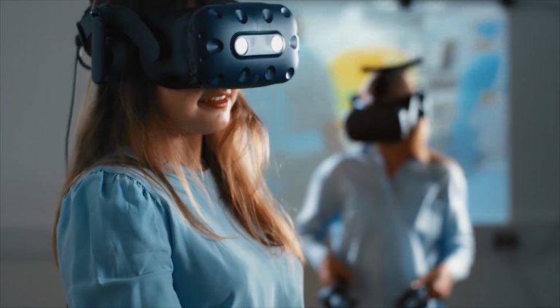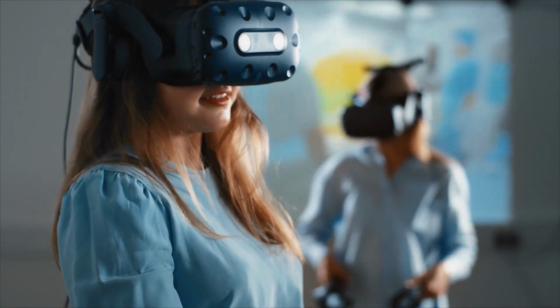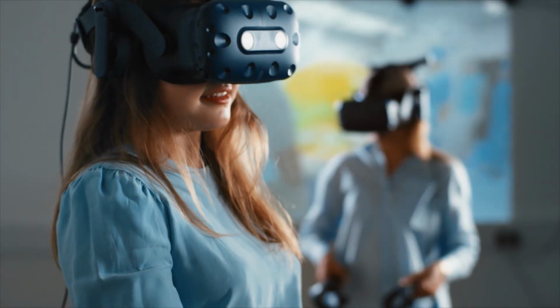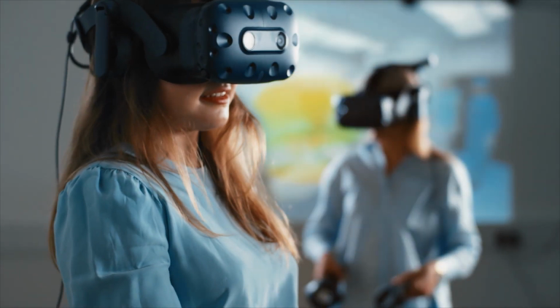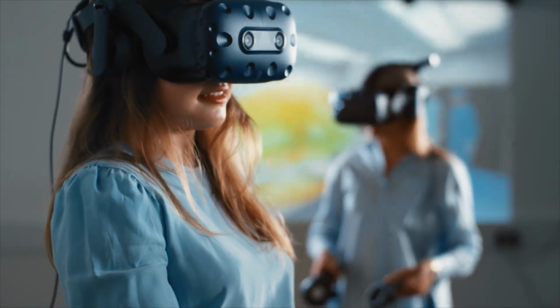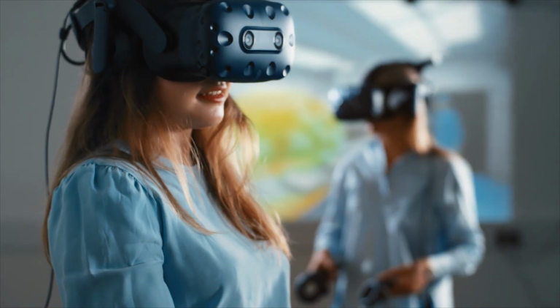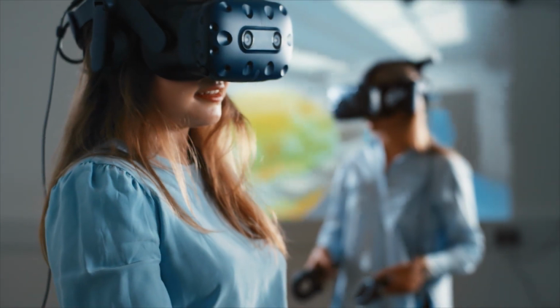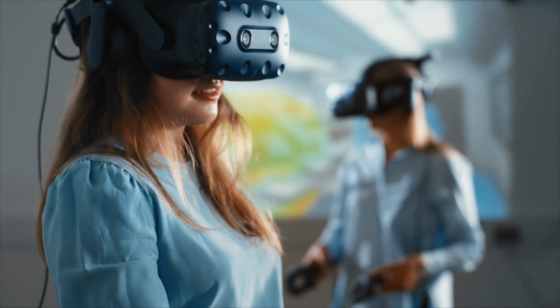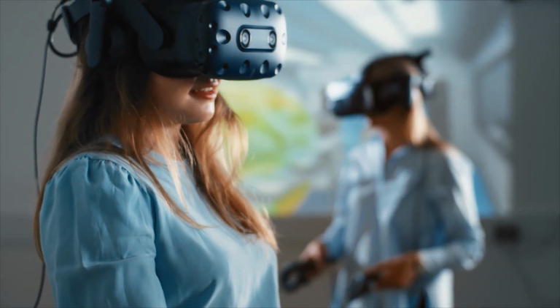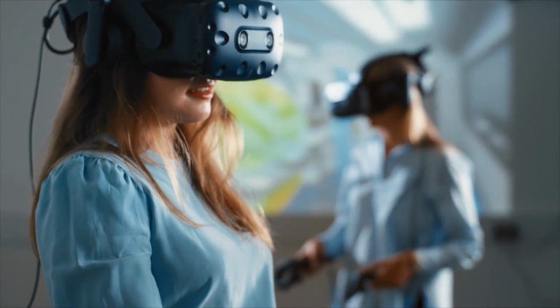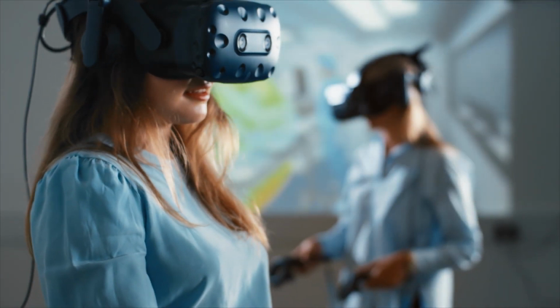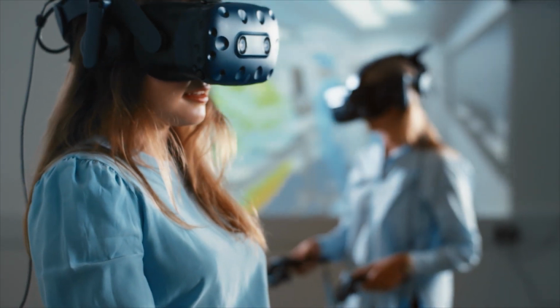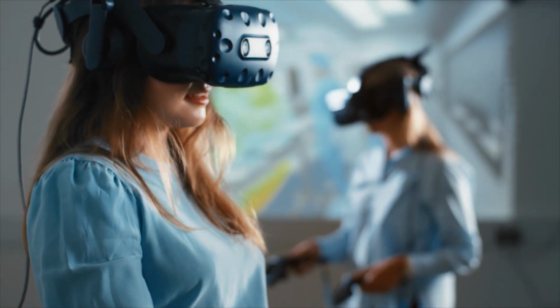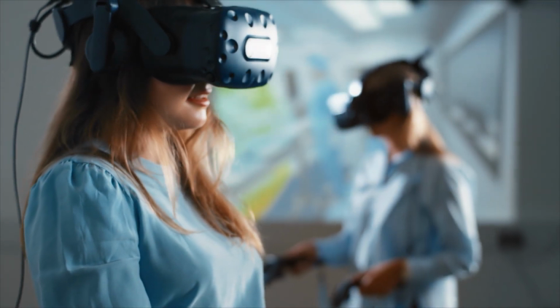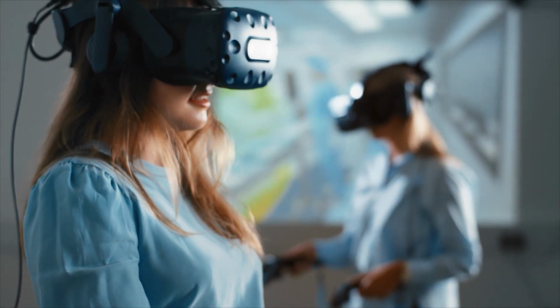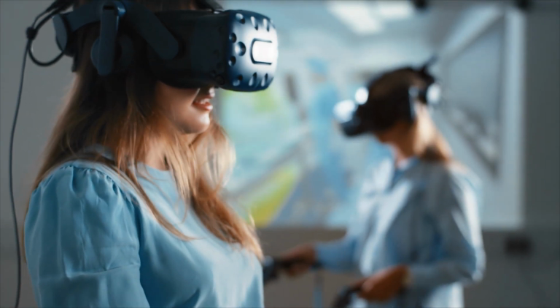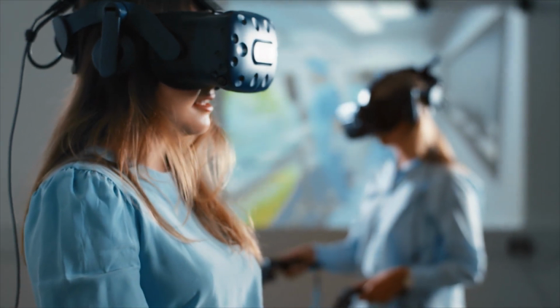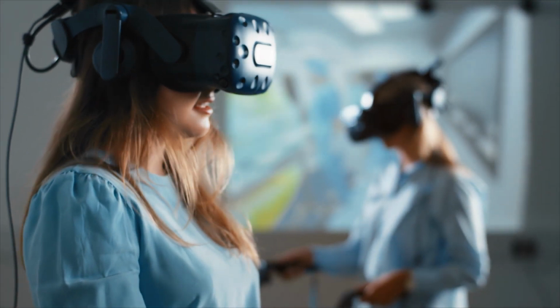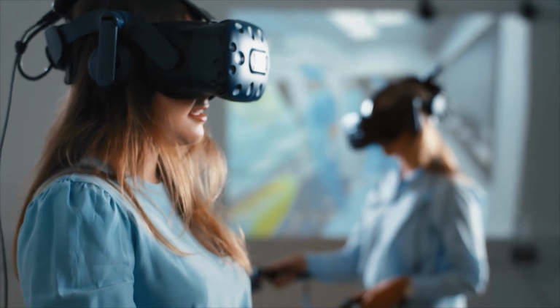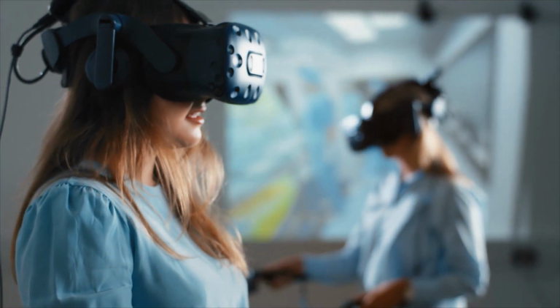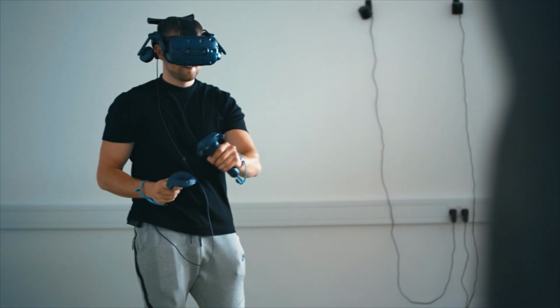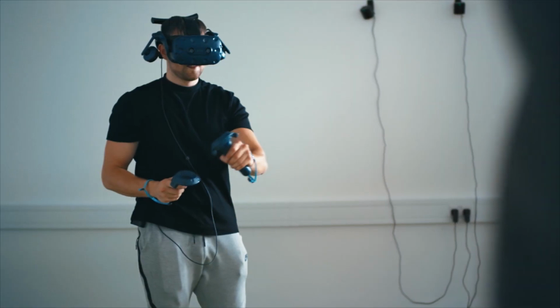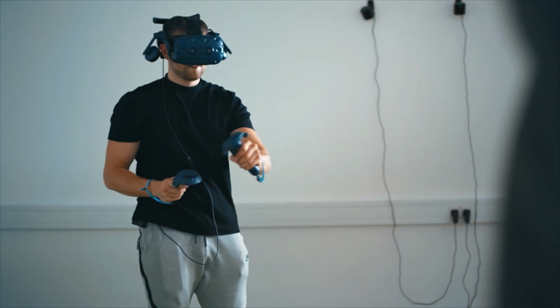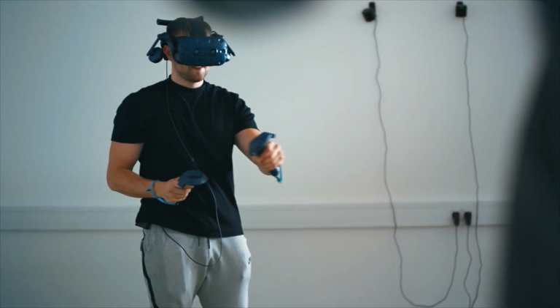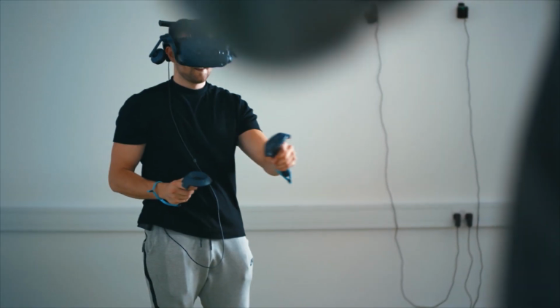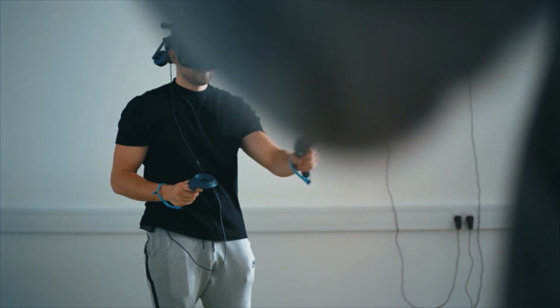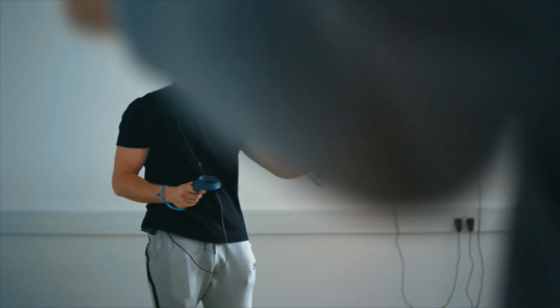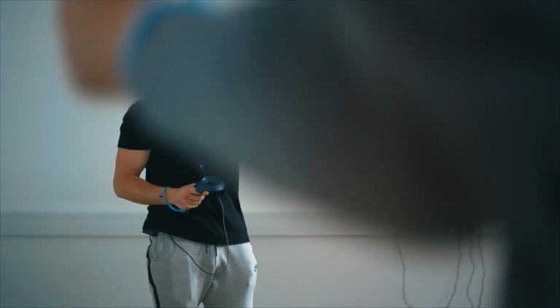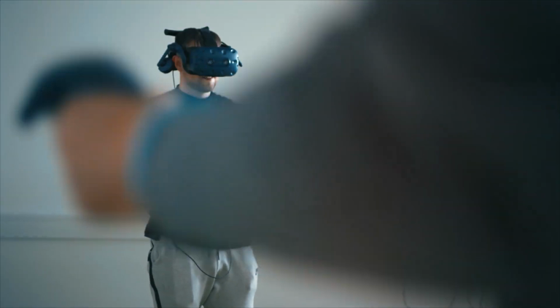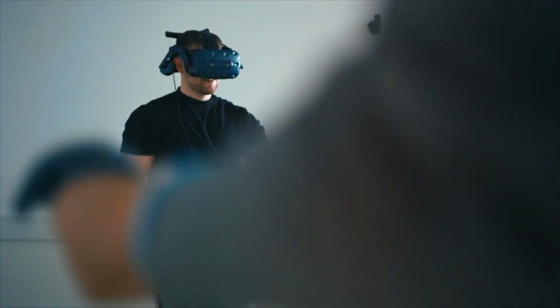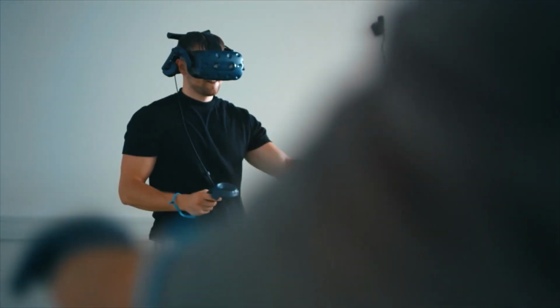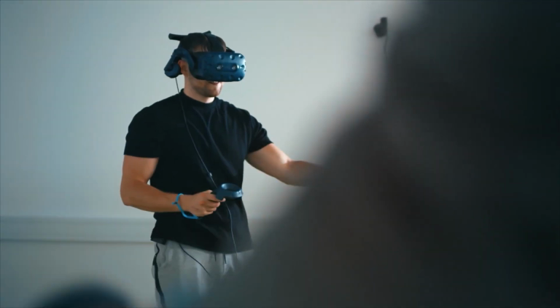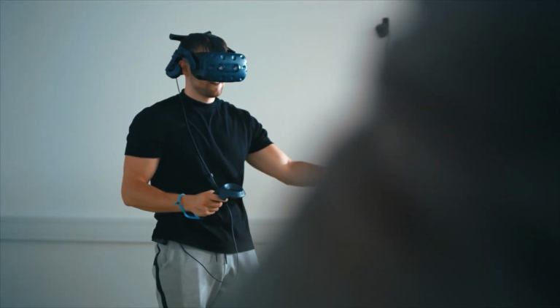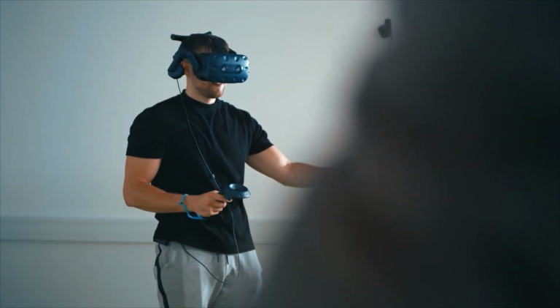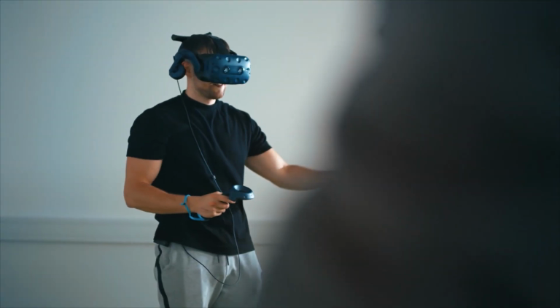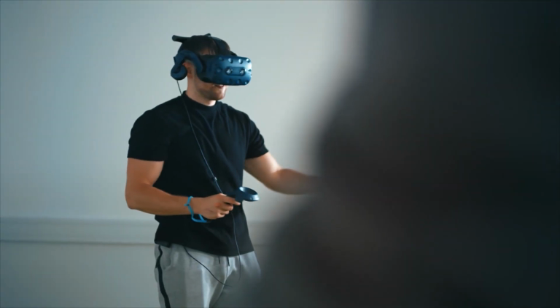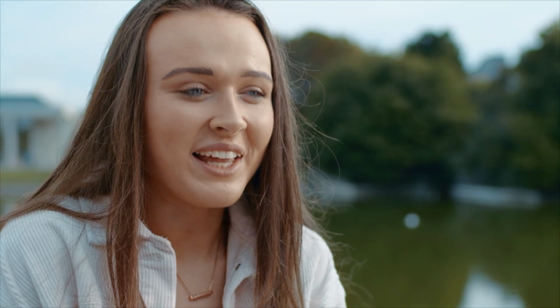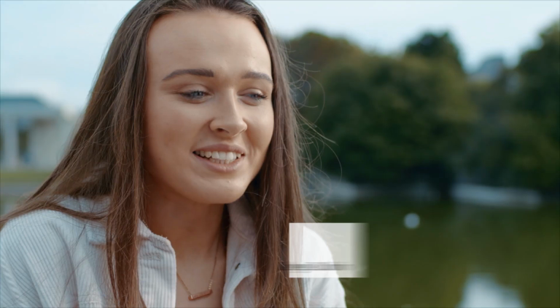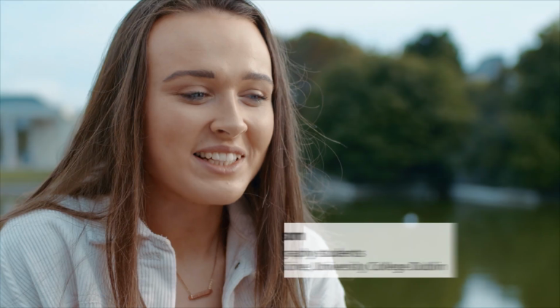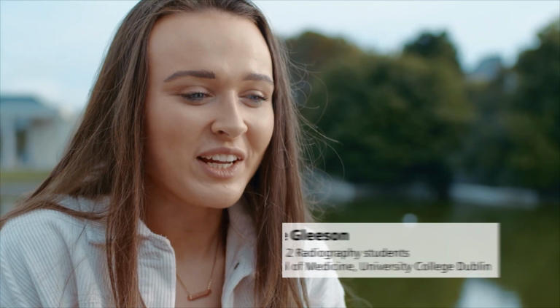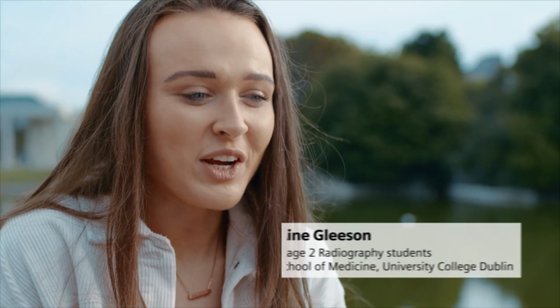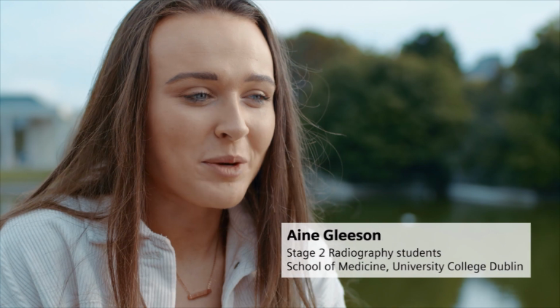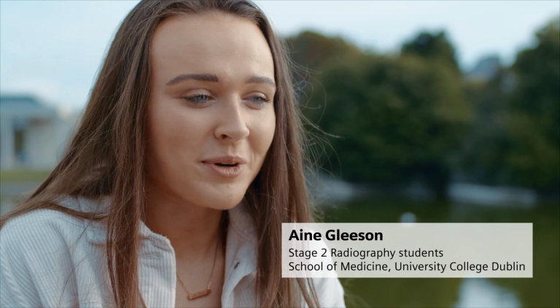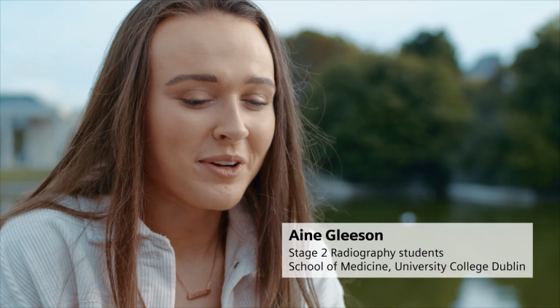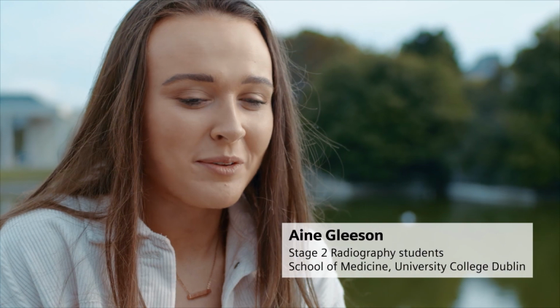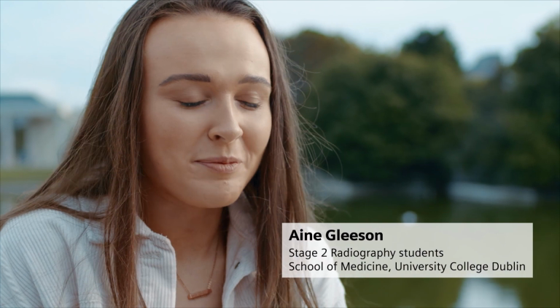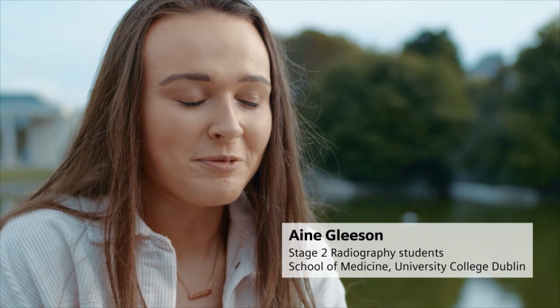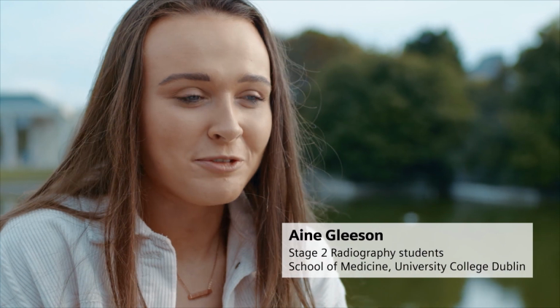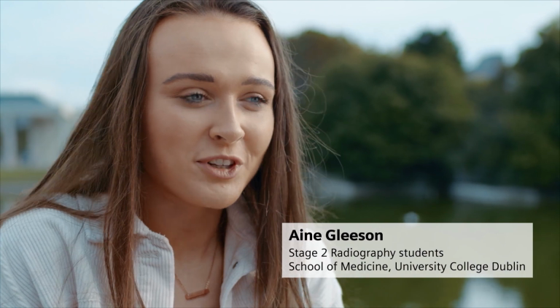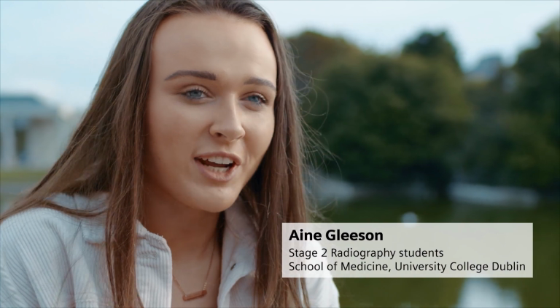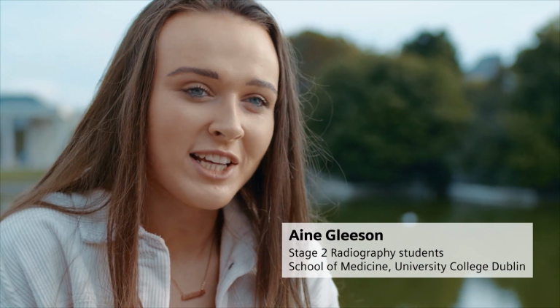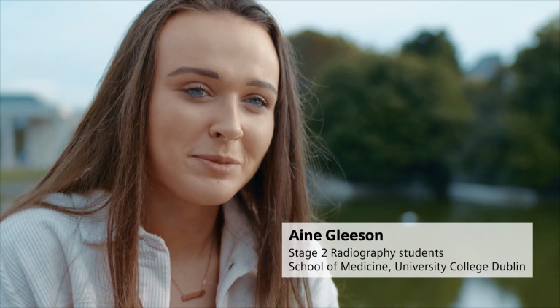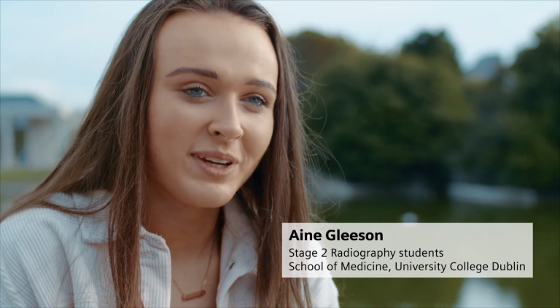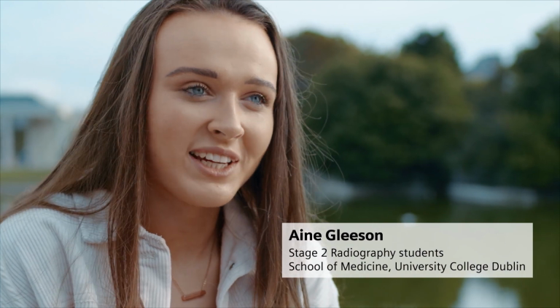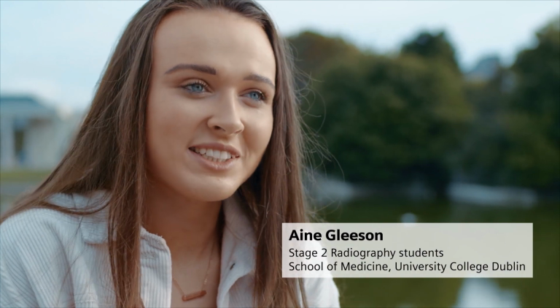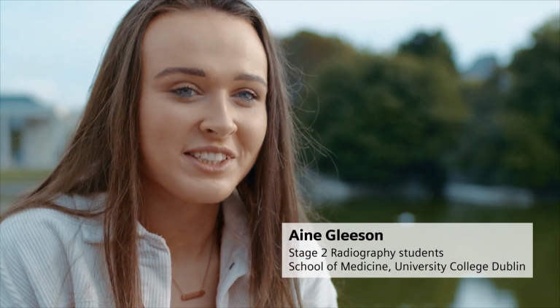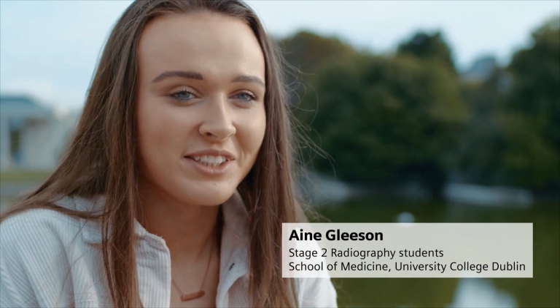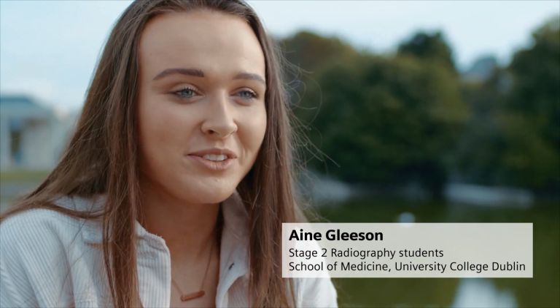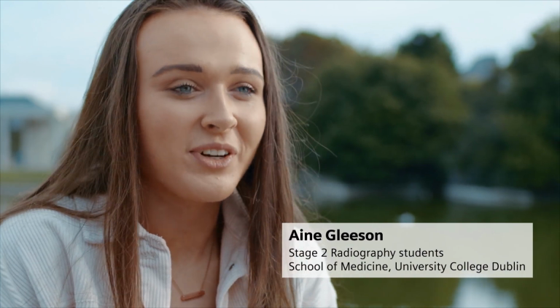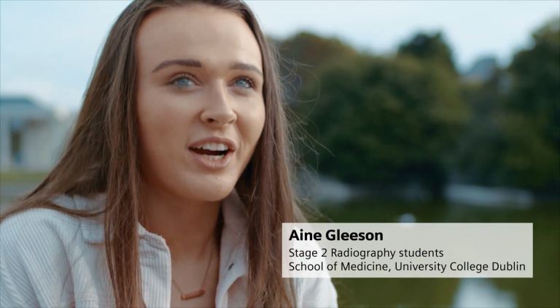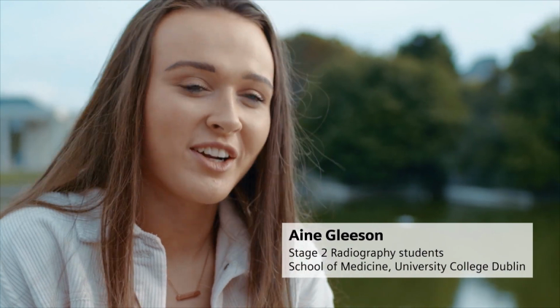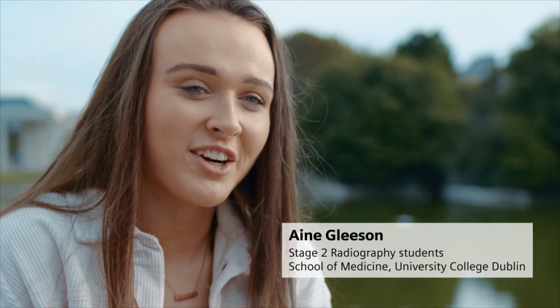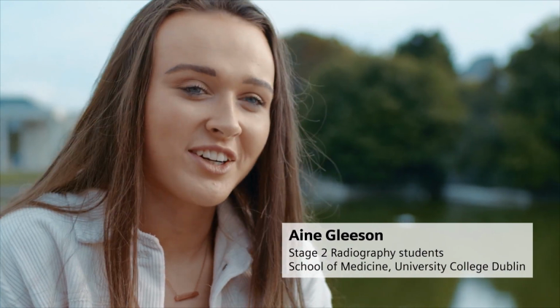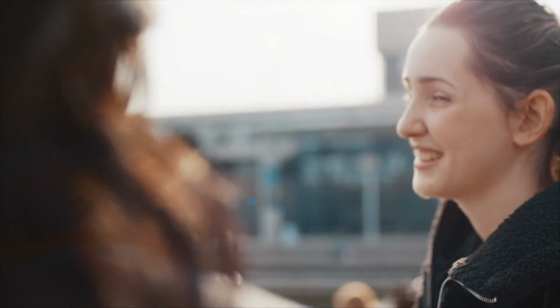It was almost like a game going around in the VR room with the headsets on, and it kind of brought a fun aspect to our learning.